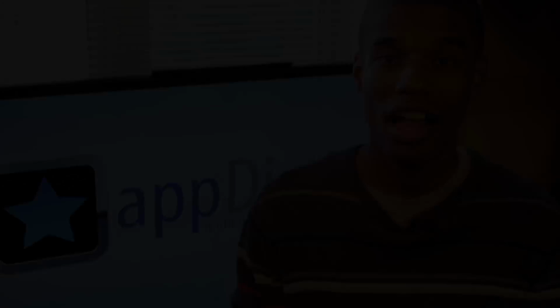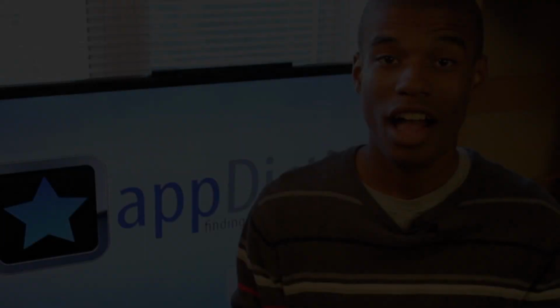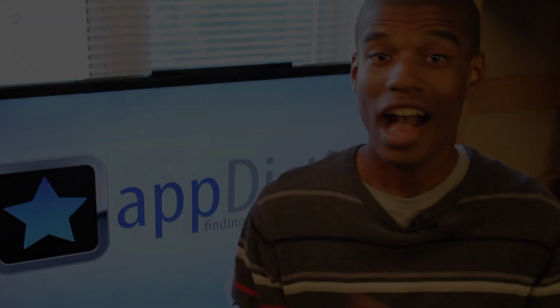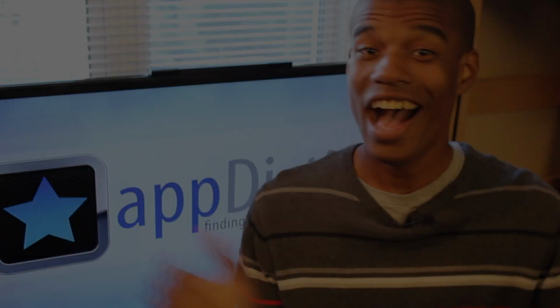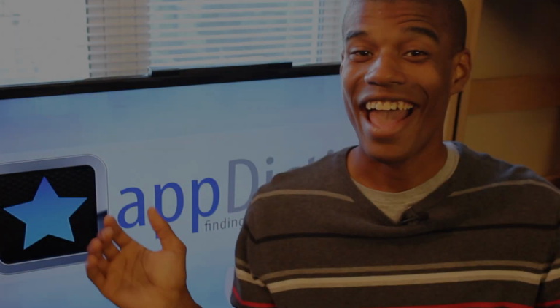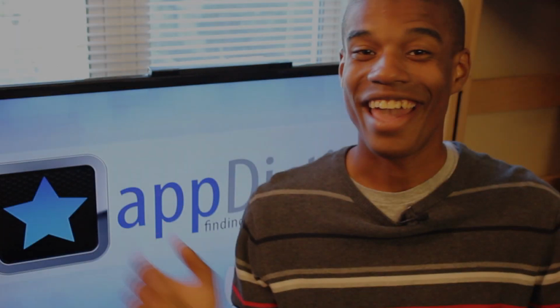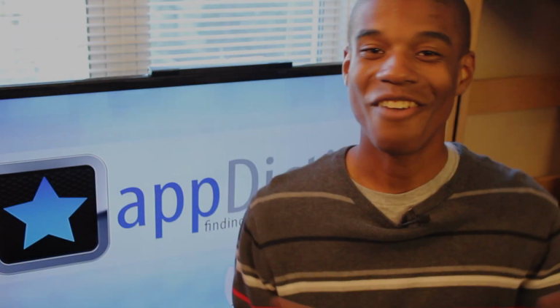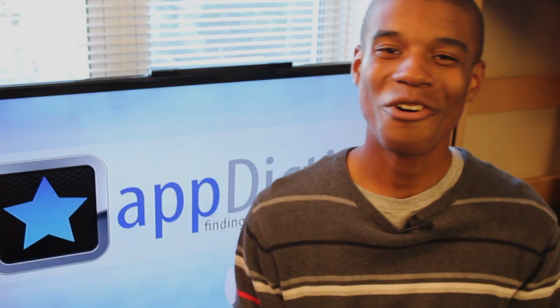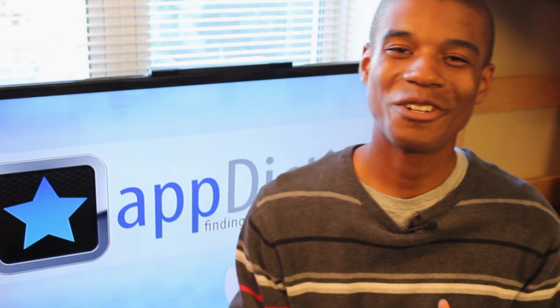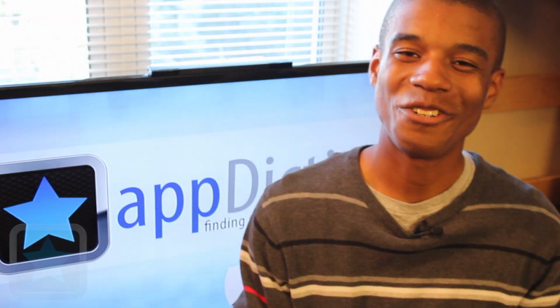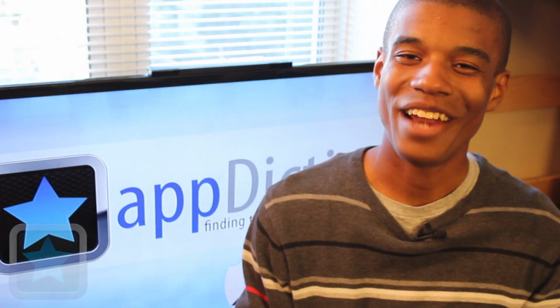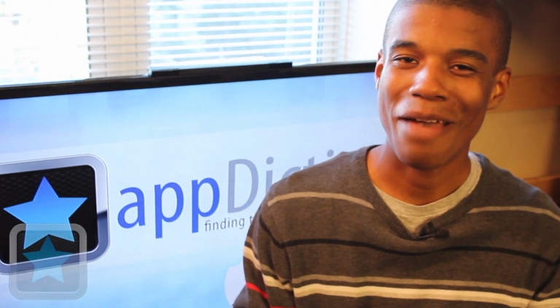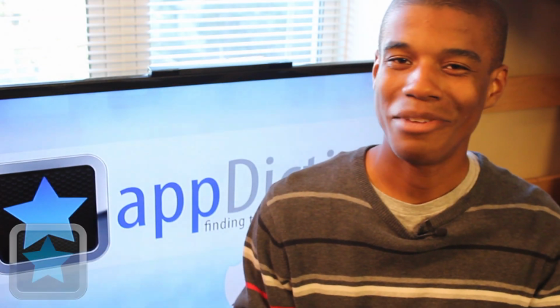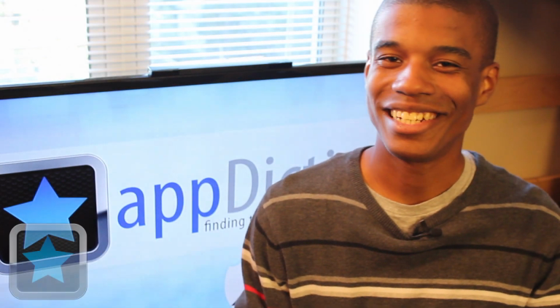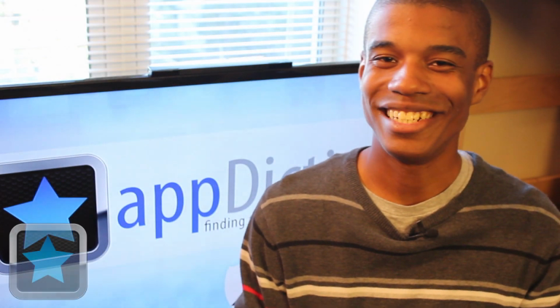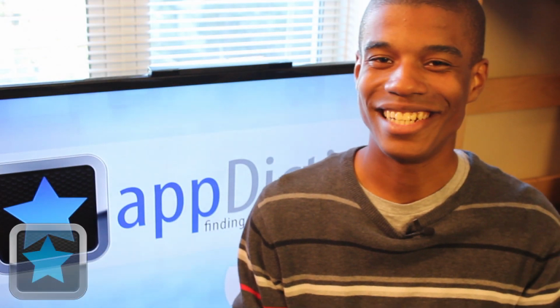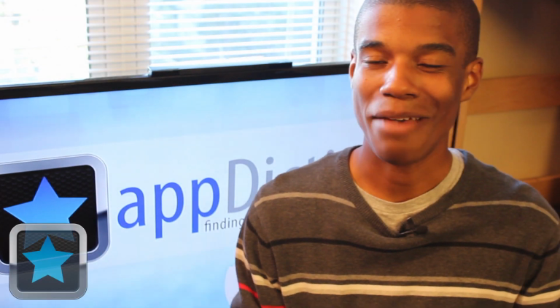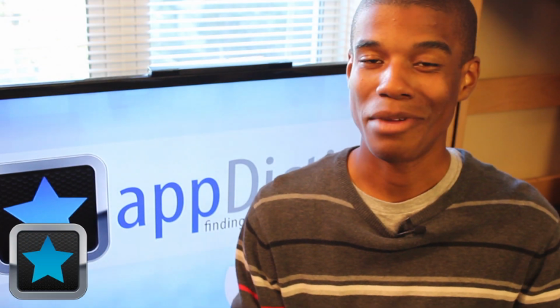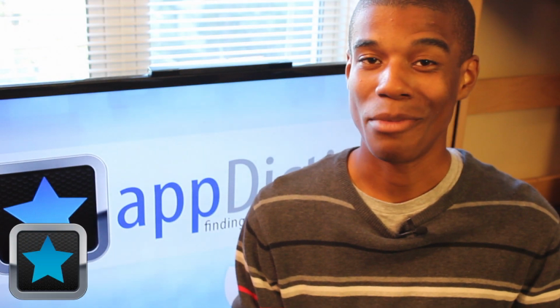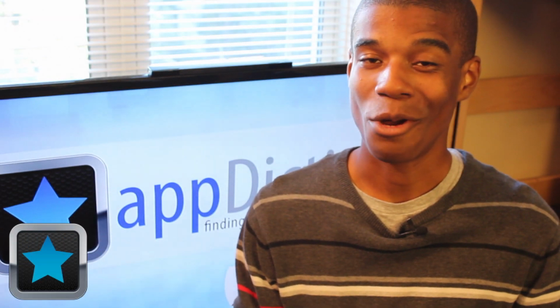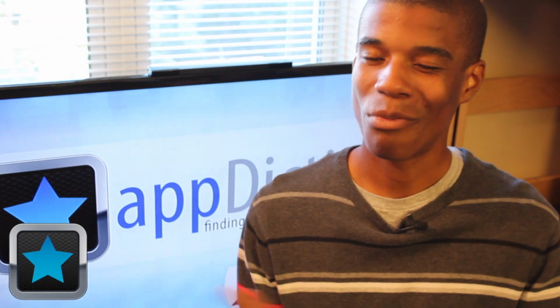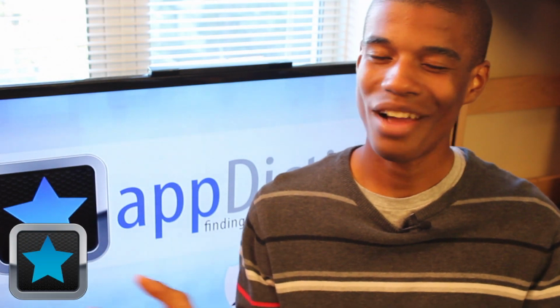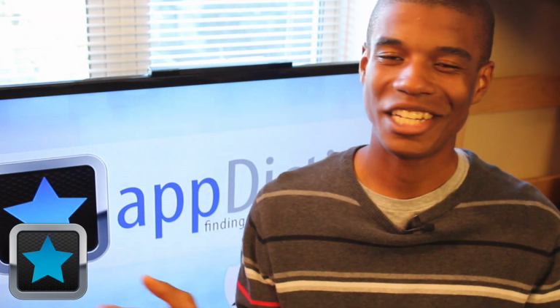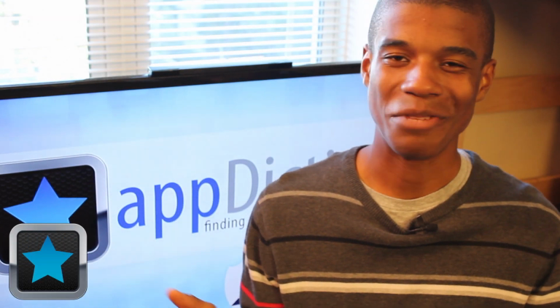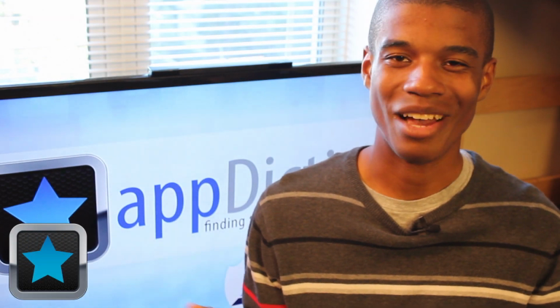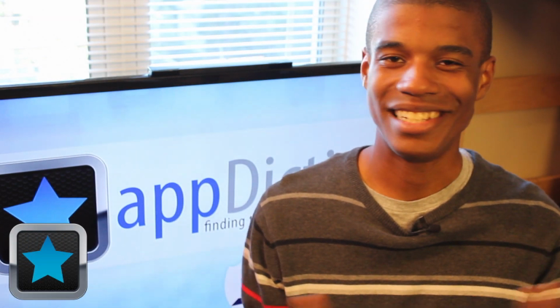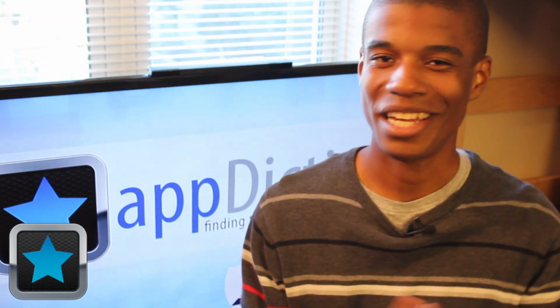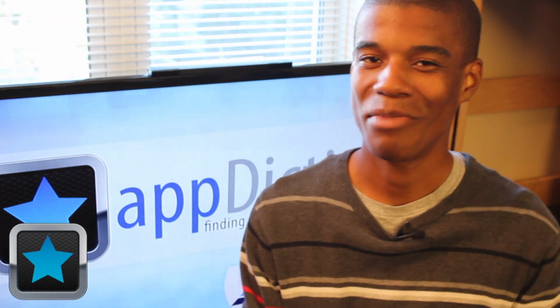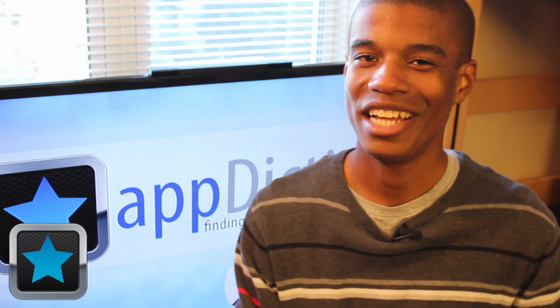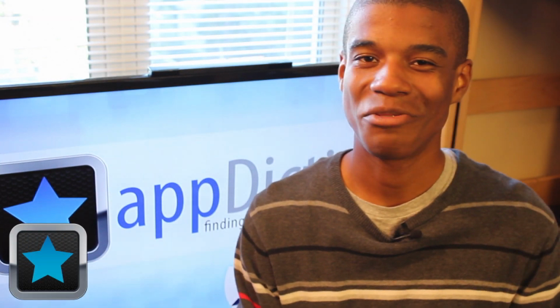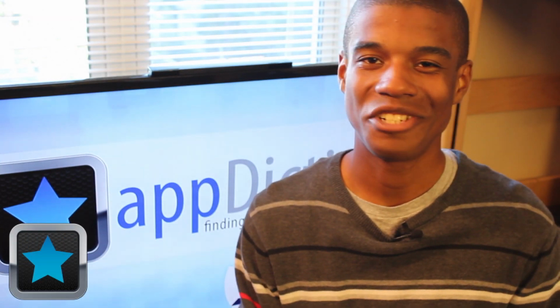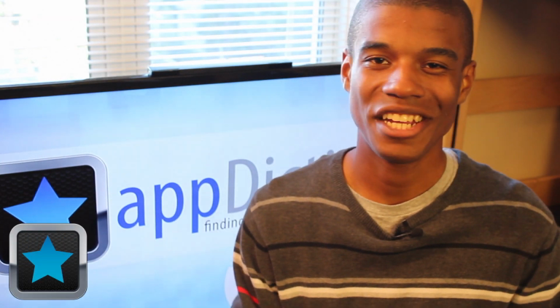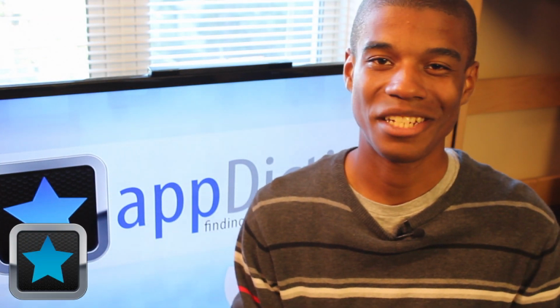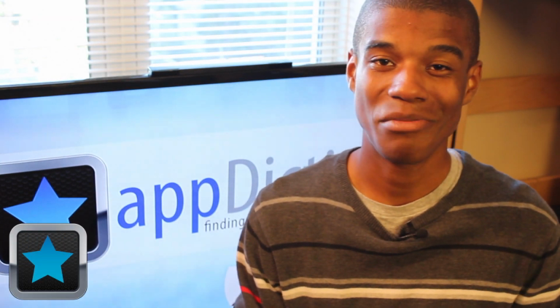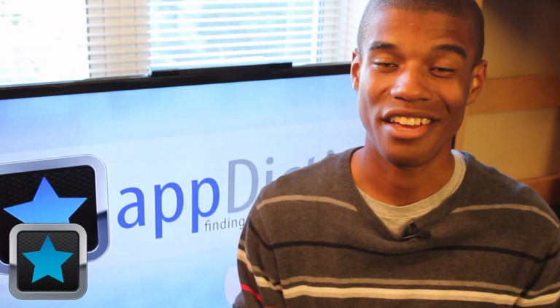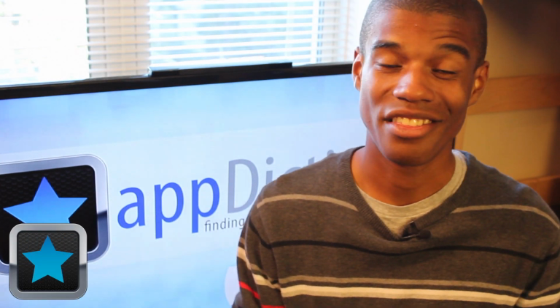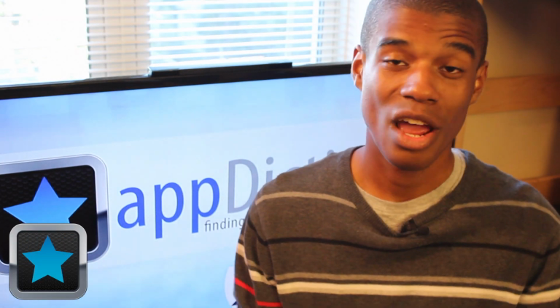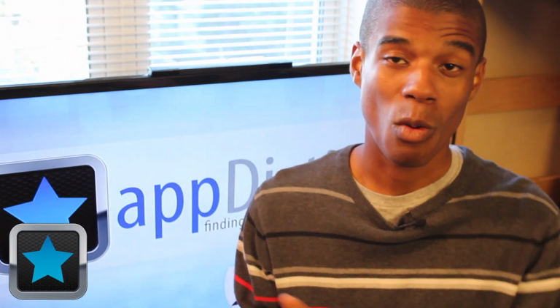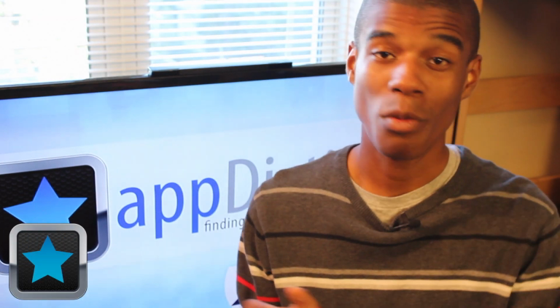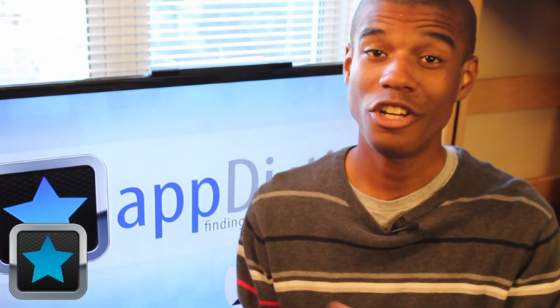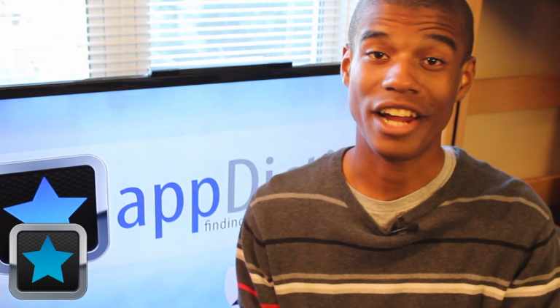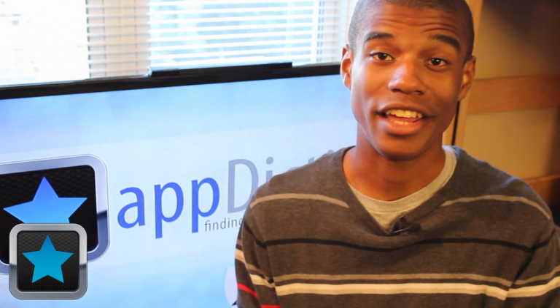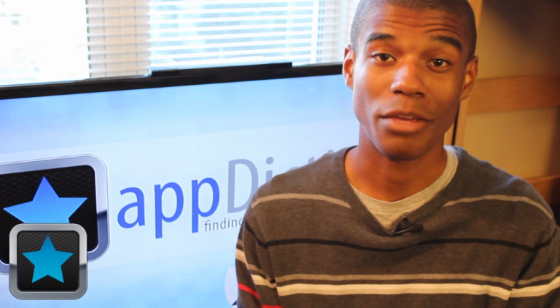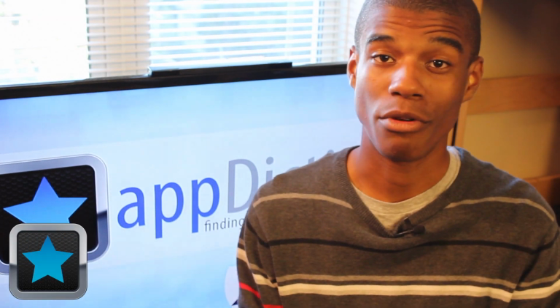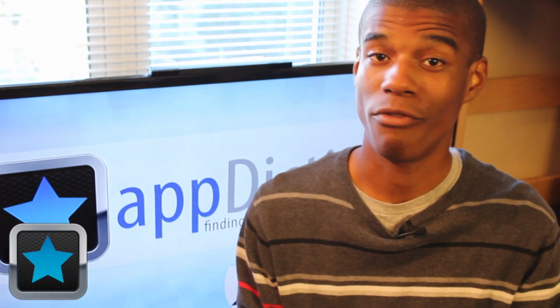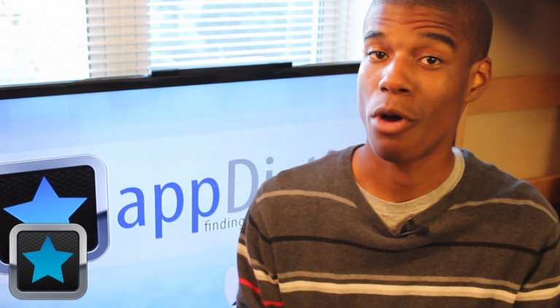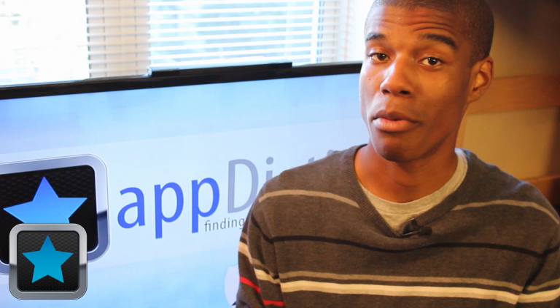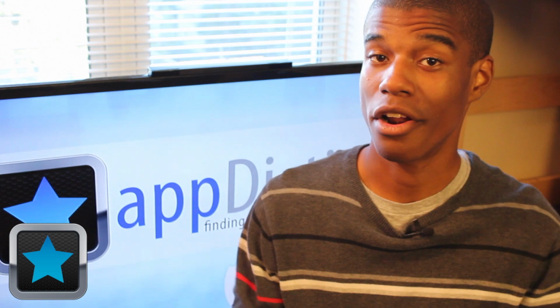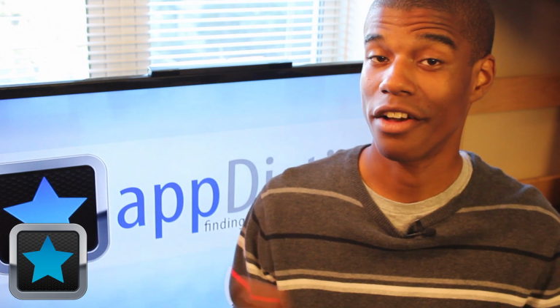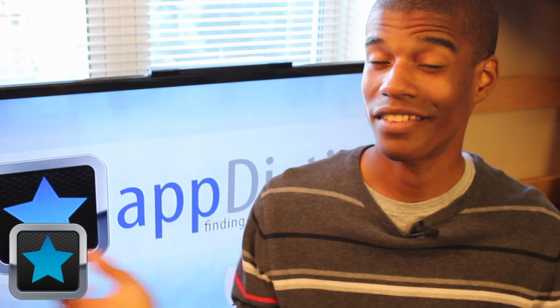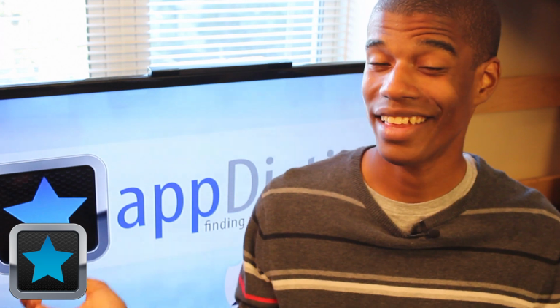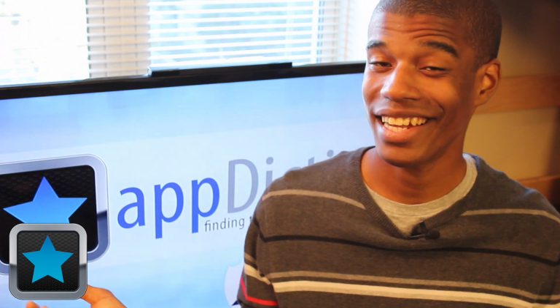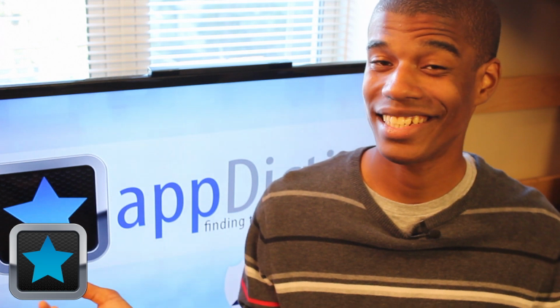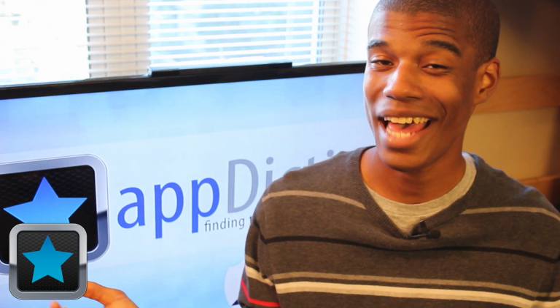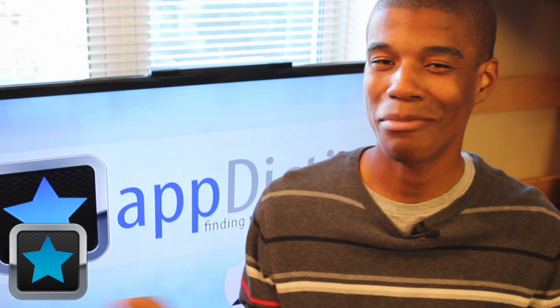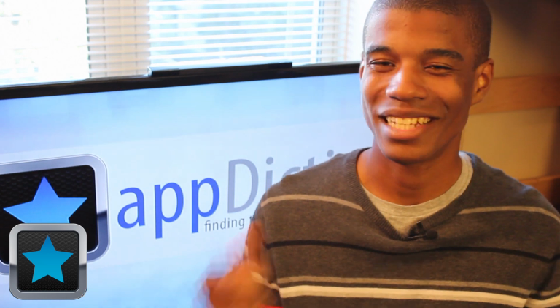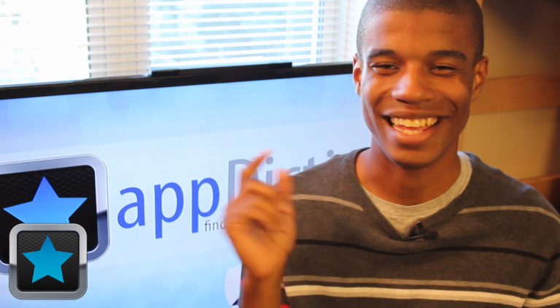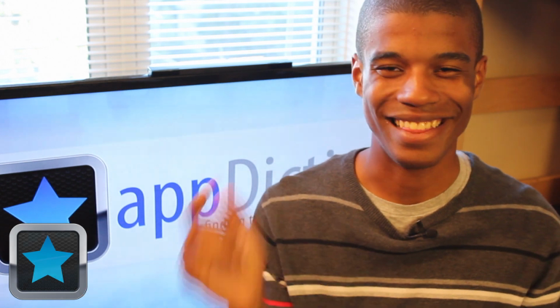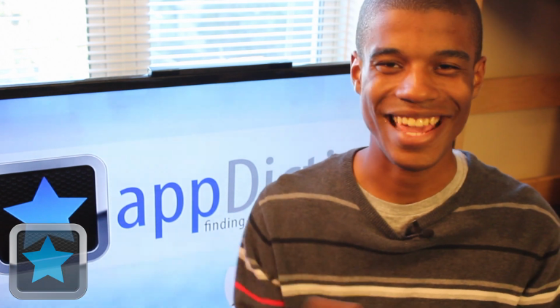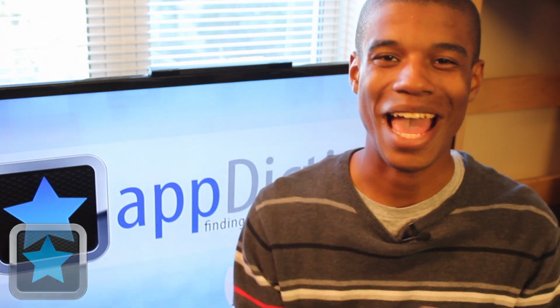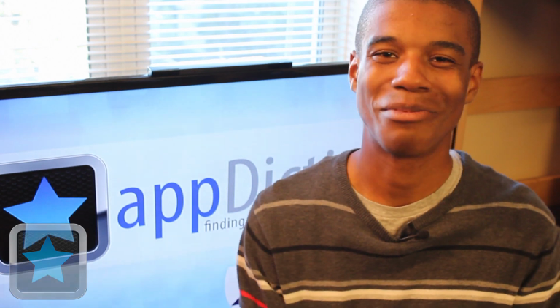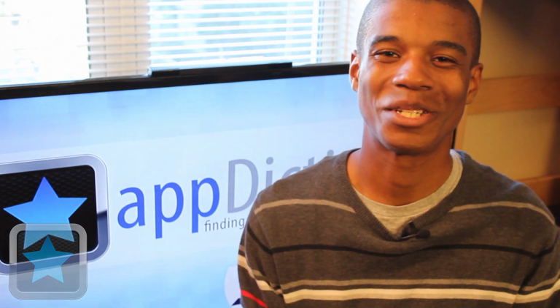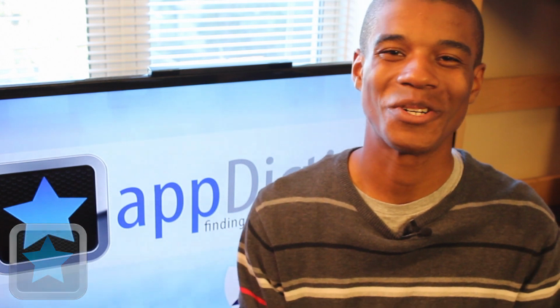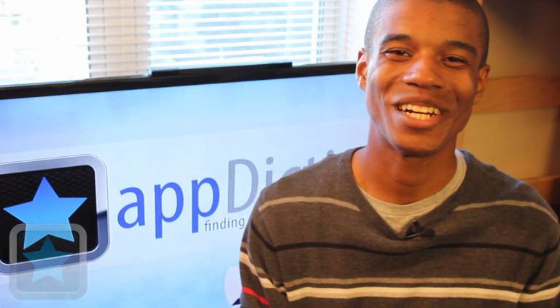Hi, and welcome to an Appdictions app demo, brought to you by Tech Bytes with Jay Smith, where we try and keep you informed on all of the latest apps in the App Store.